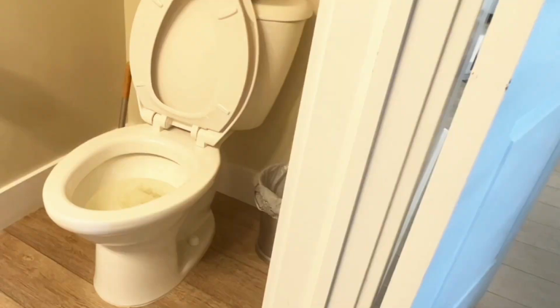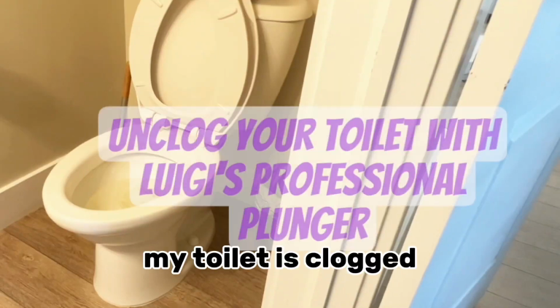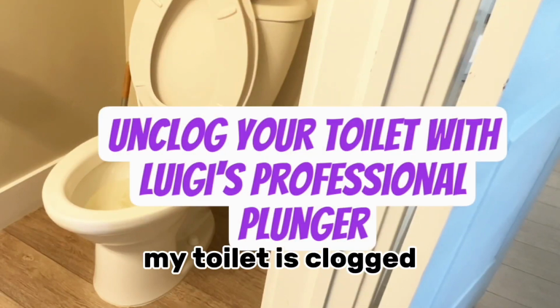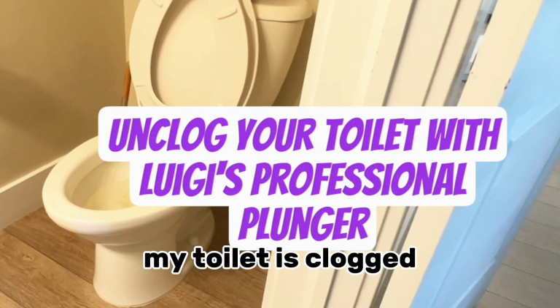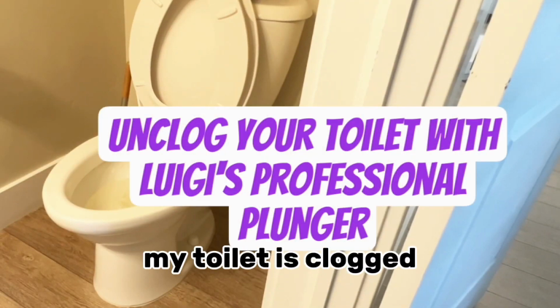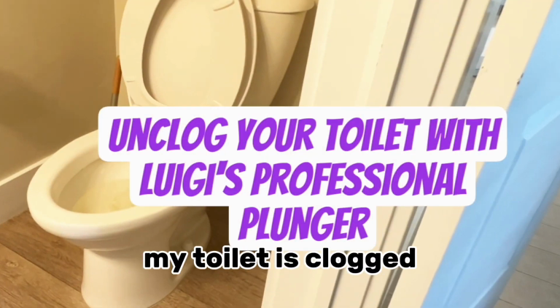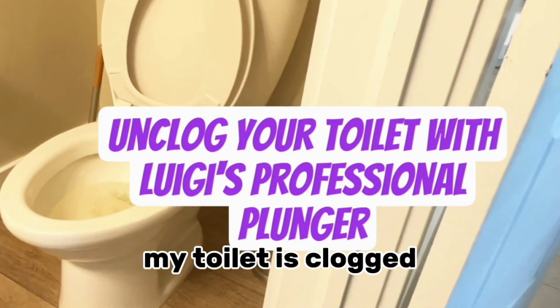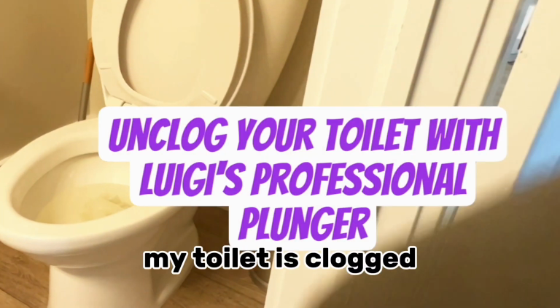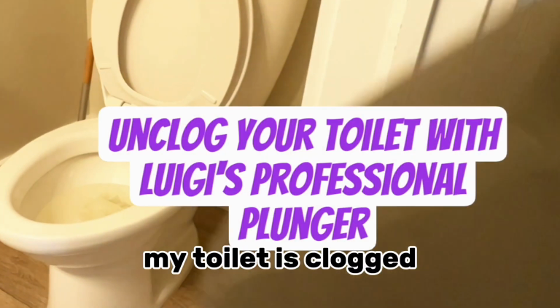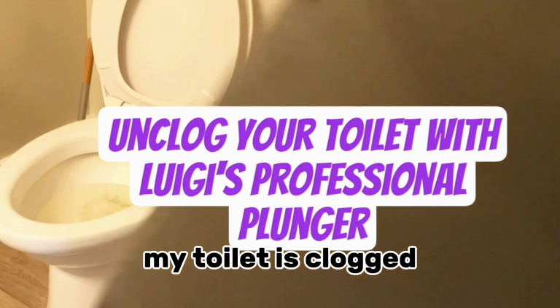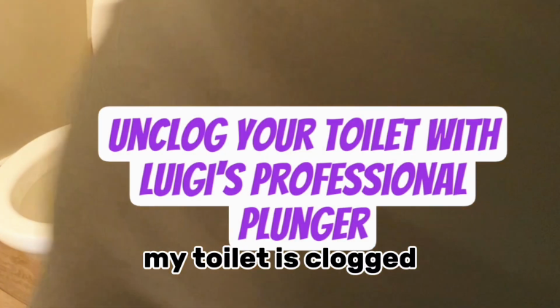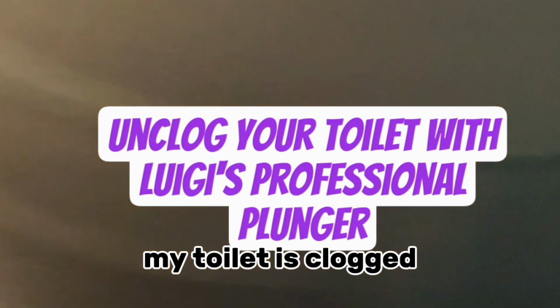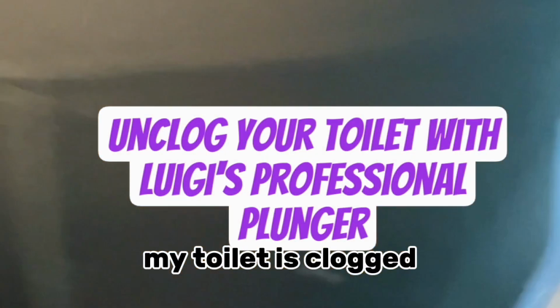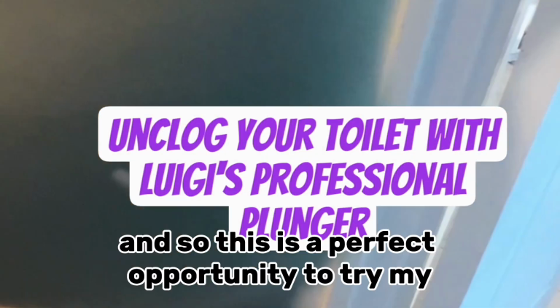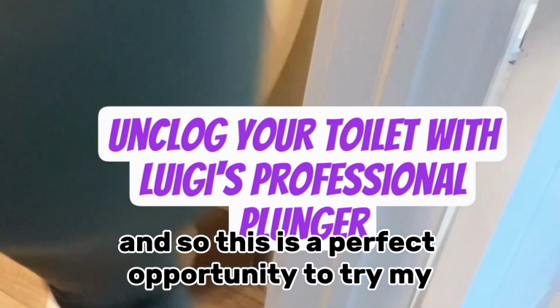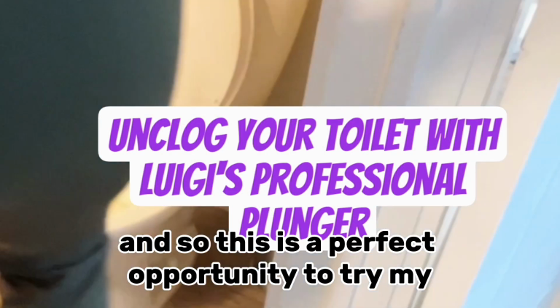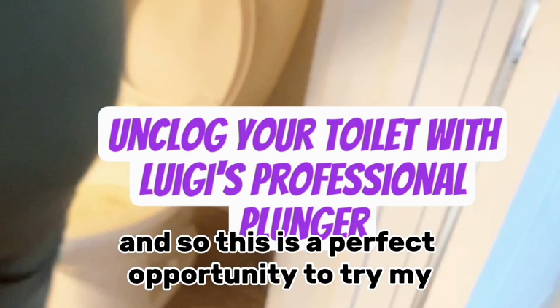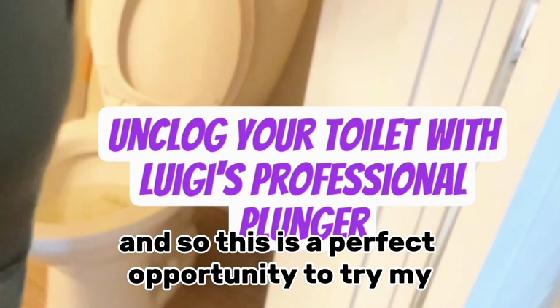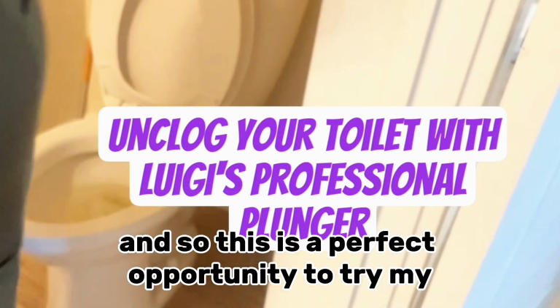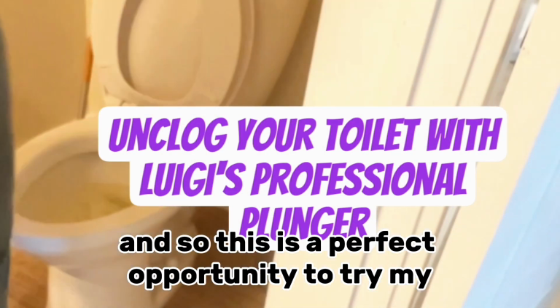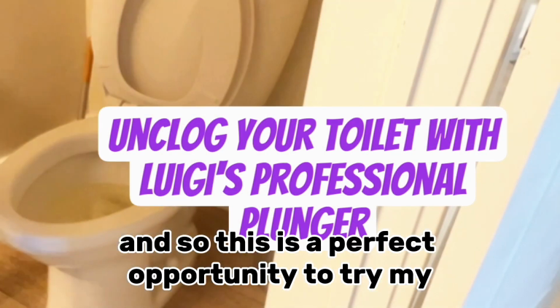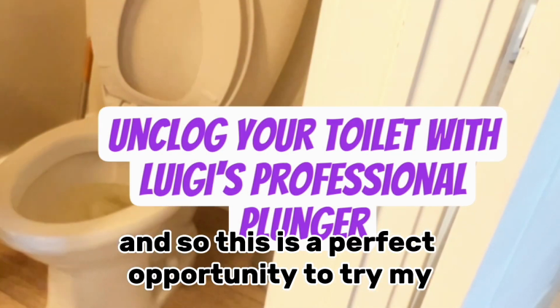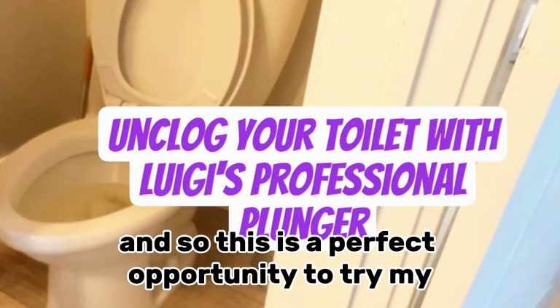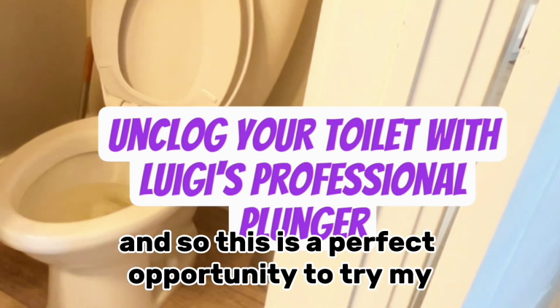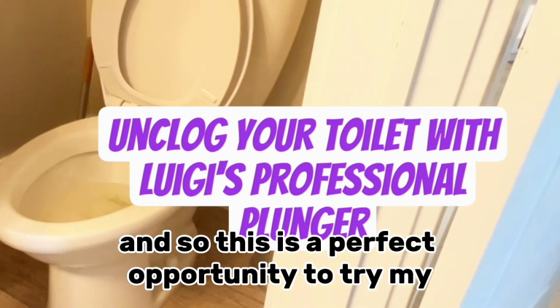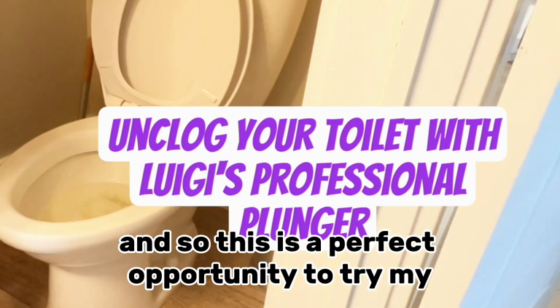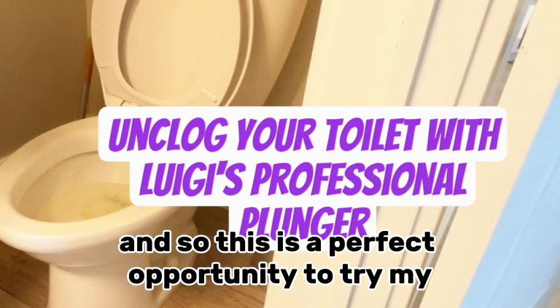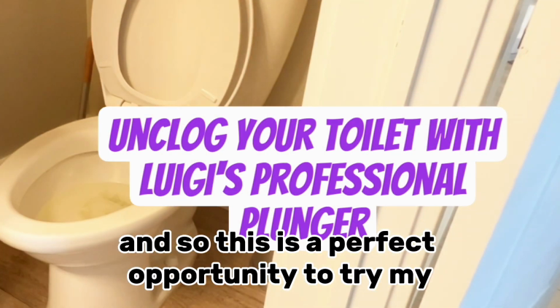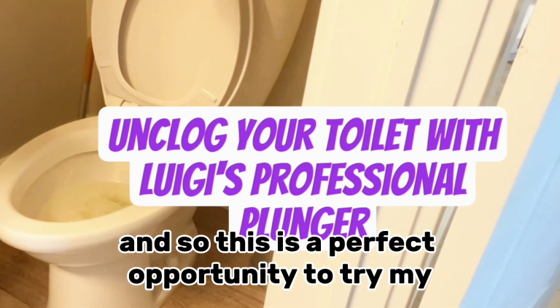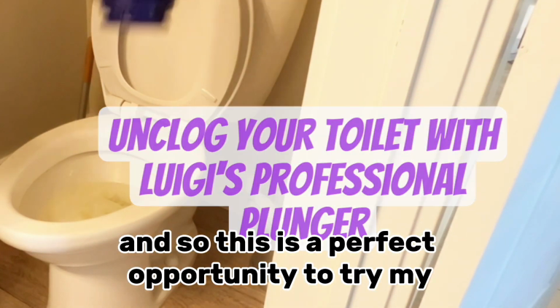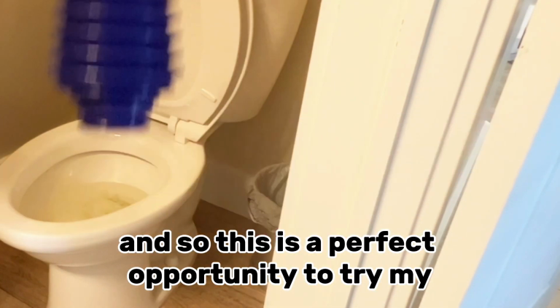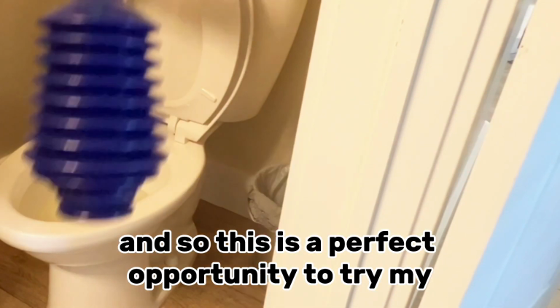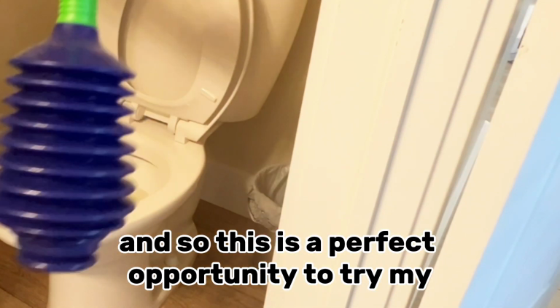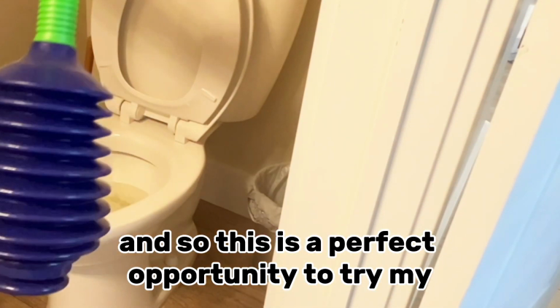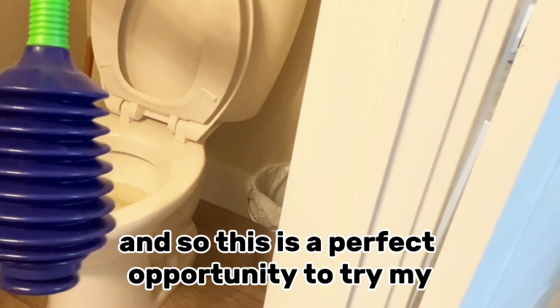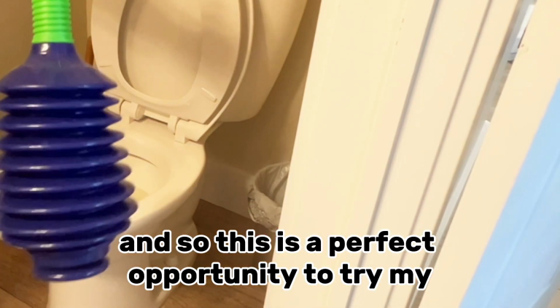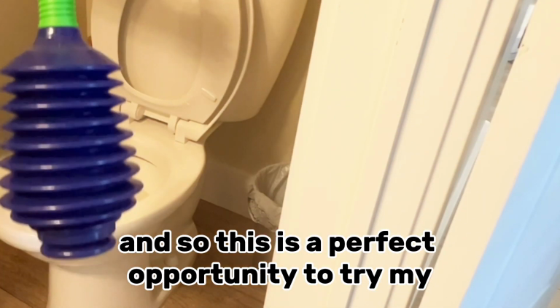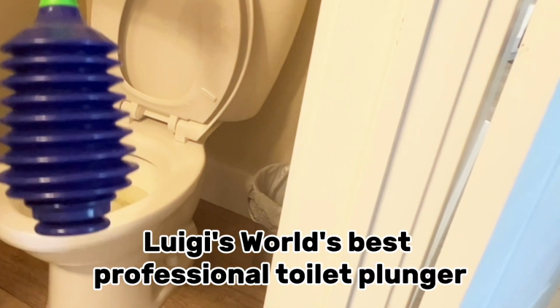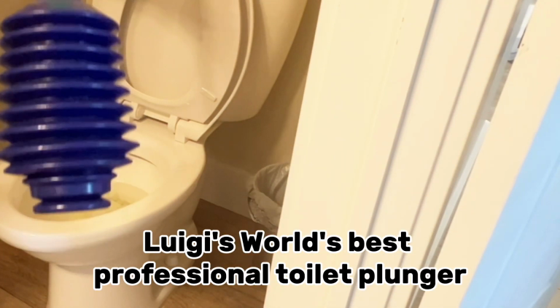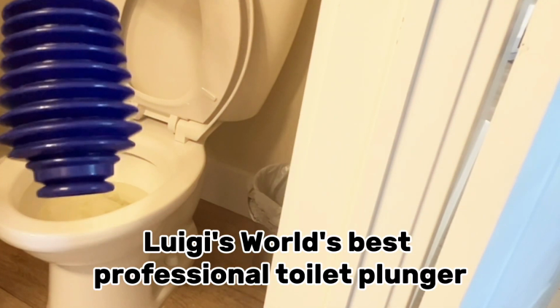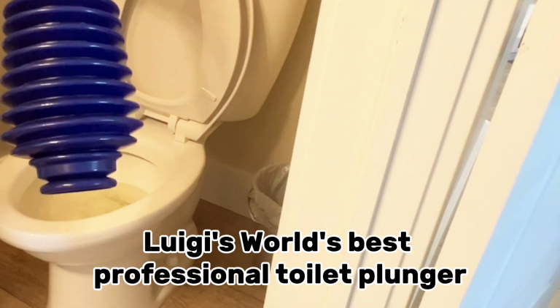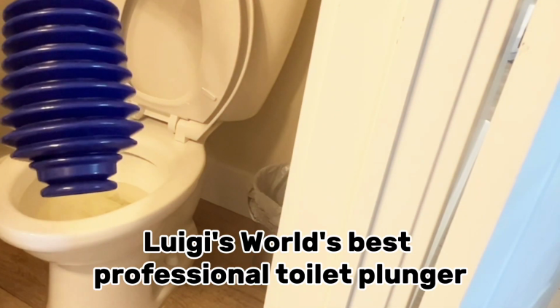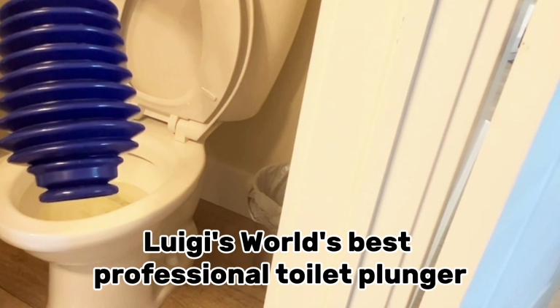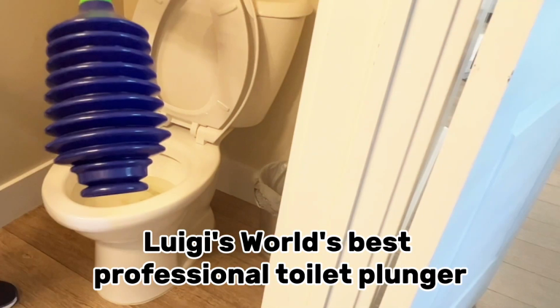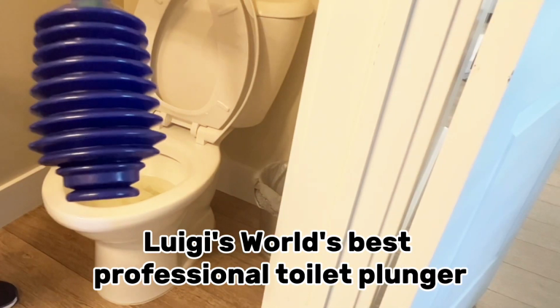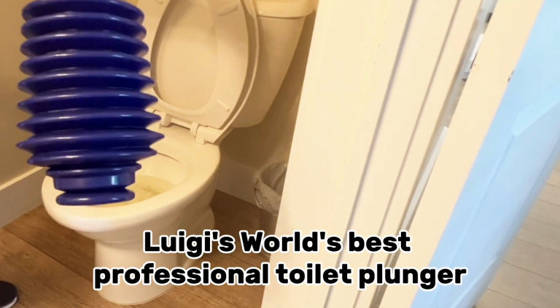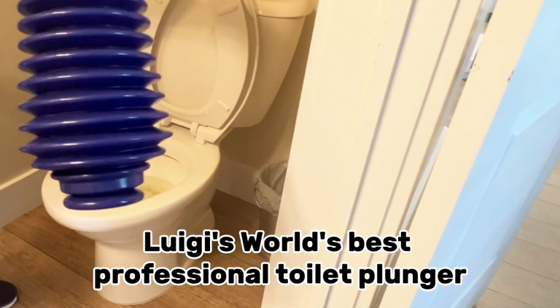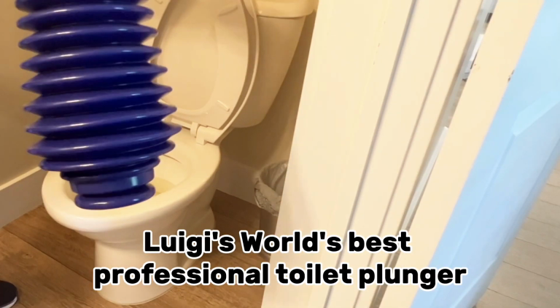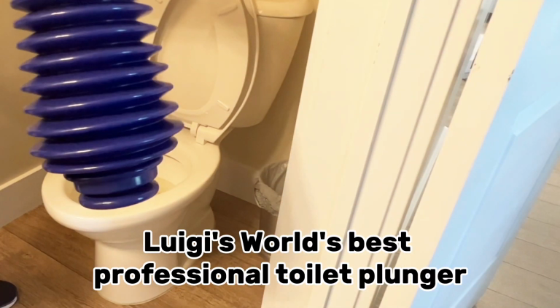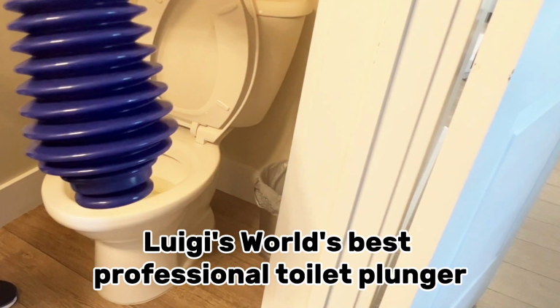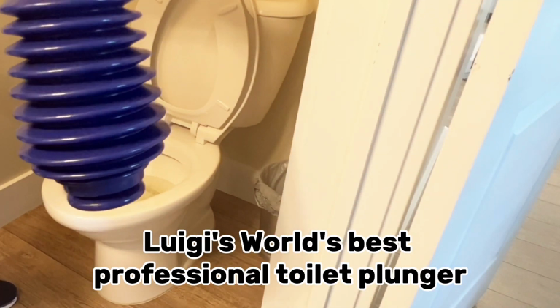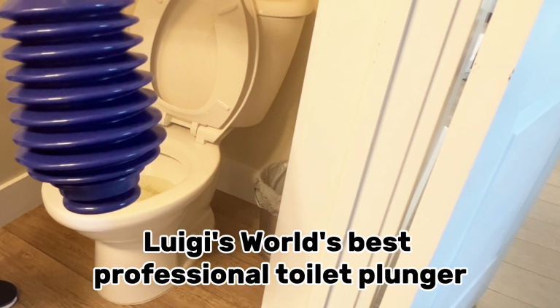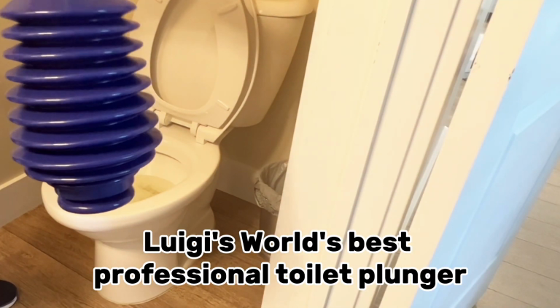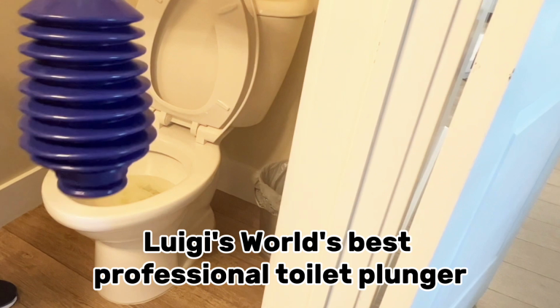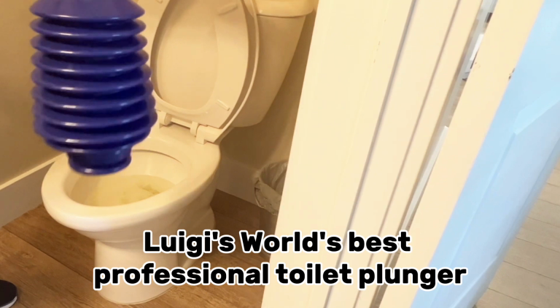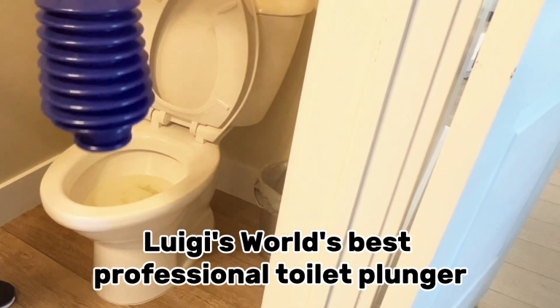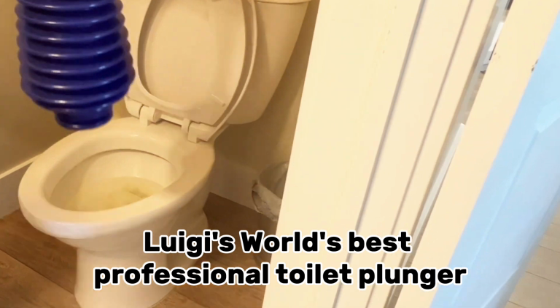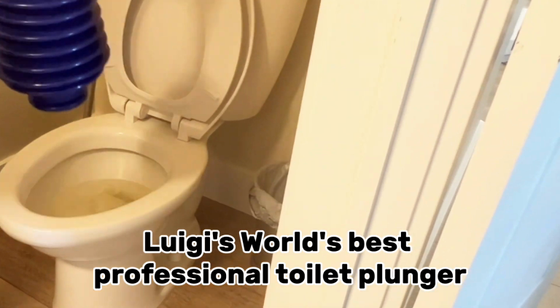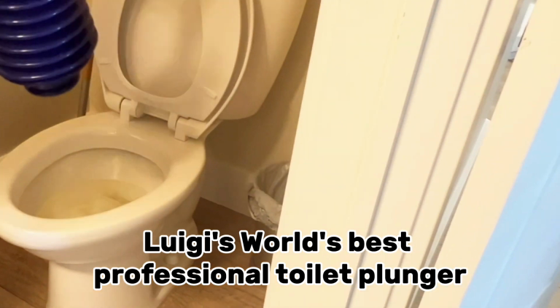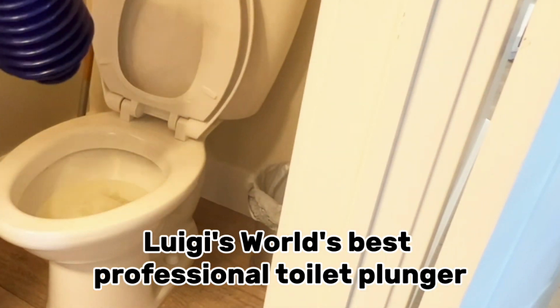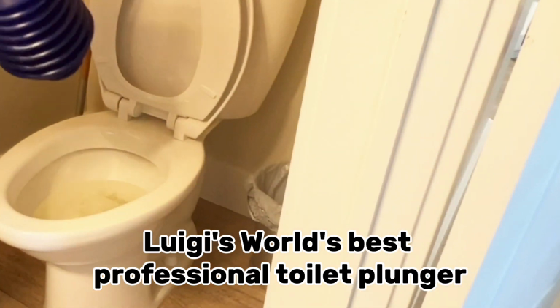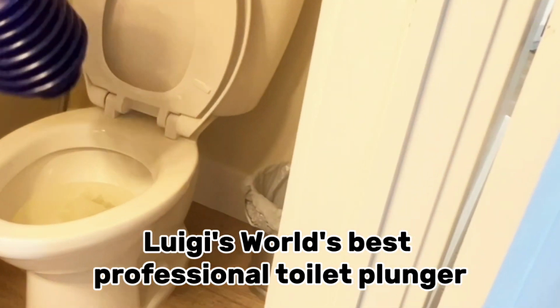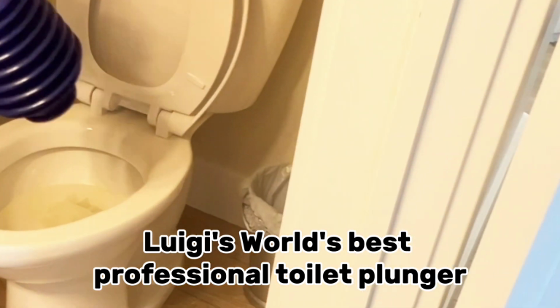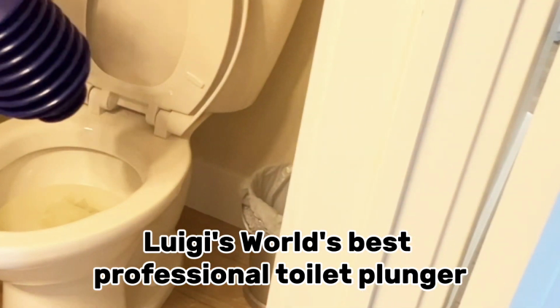My toilet is clogged, and so this is a perfect opportunity to try my Luigi's World's Best Professional Toilet Plunger.